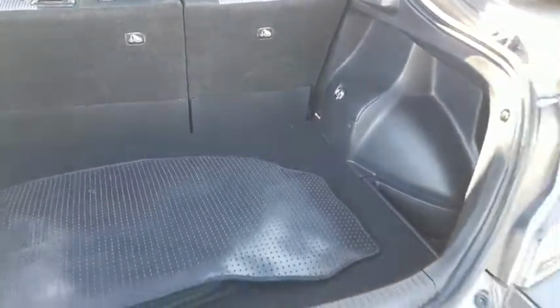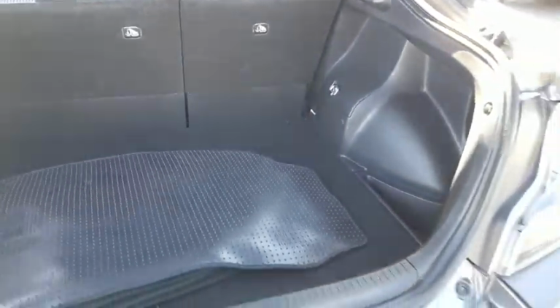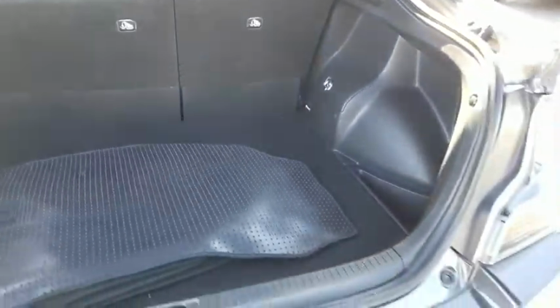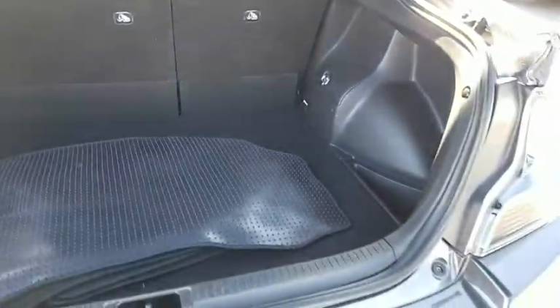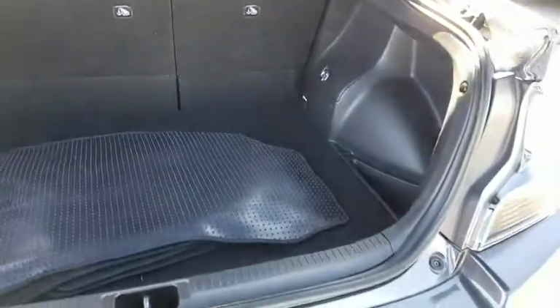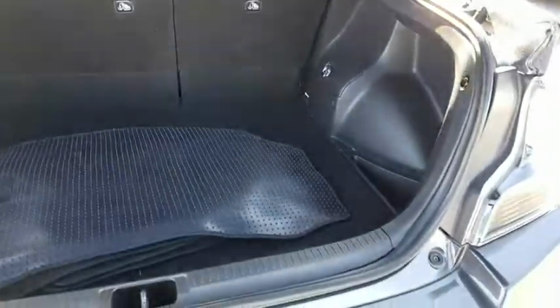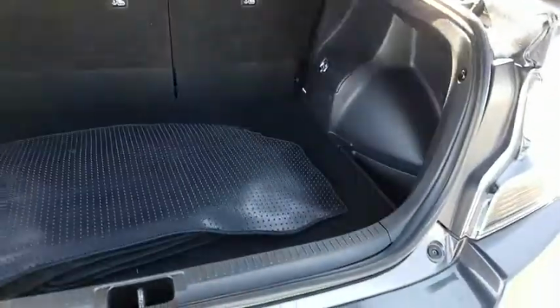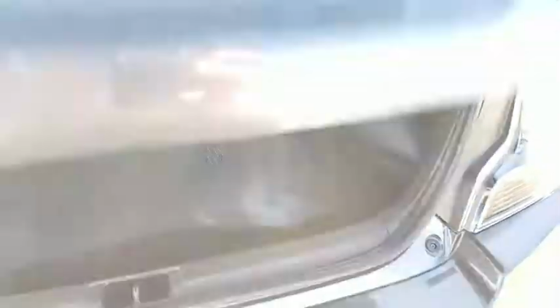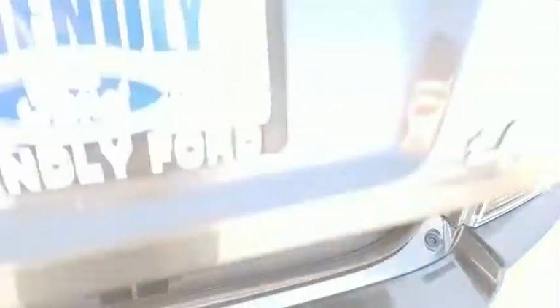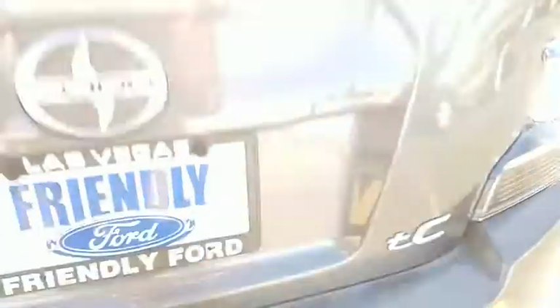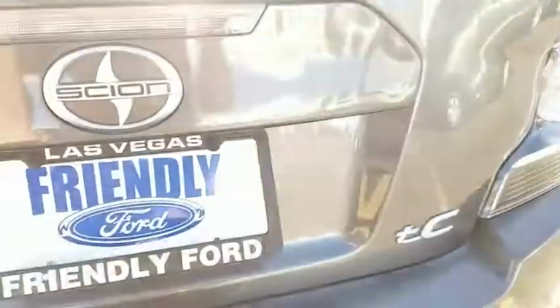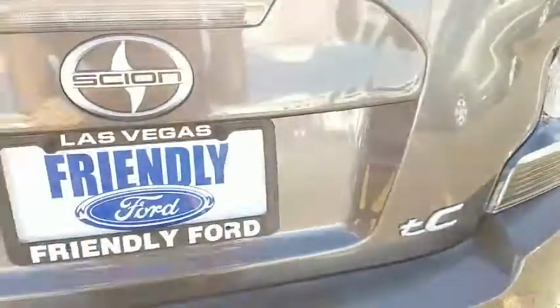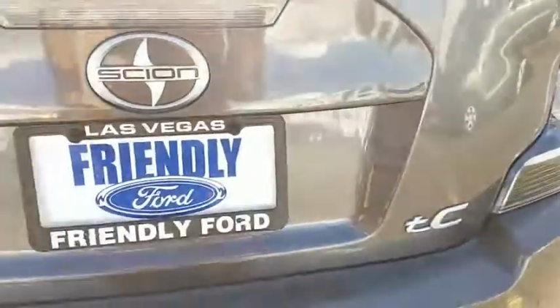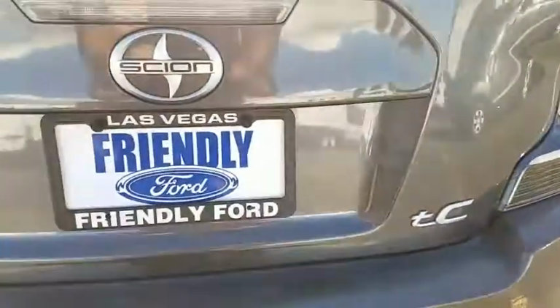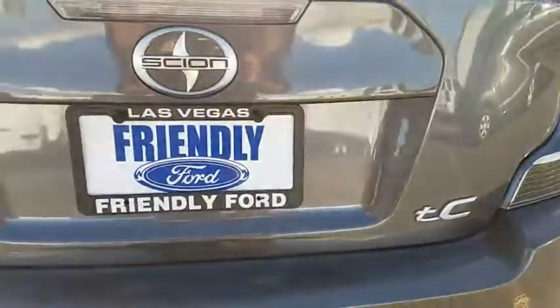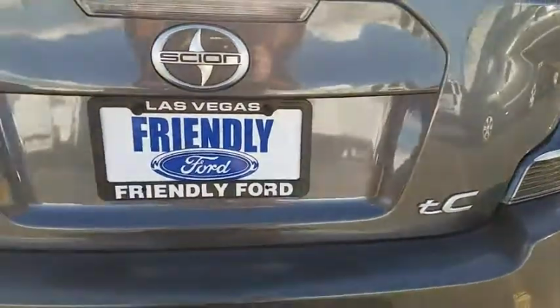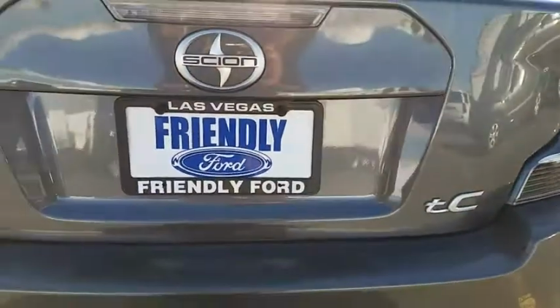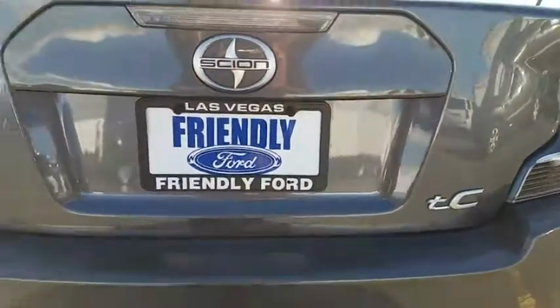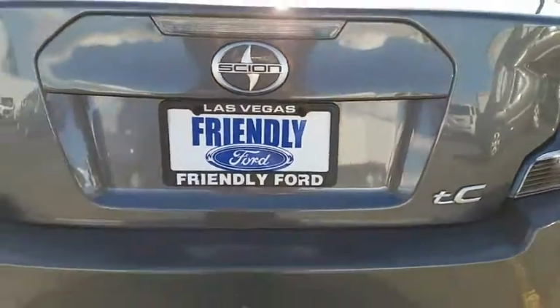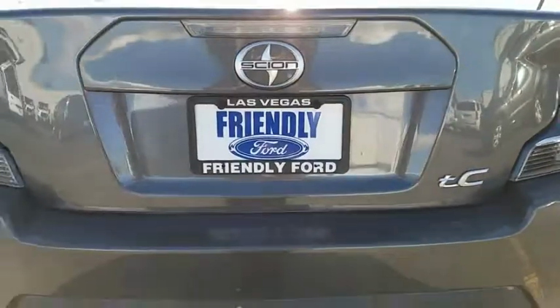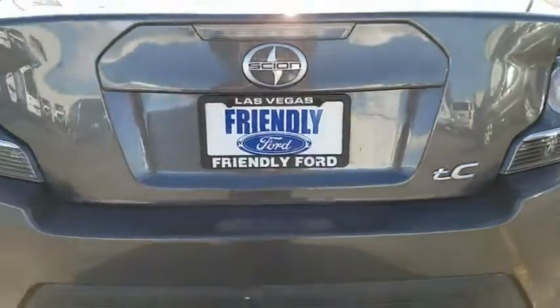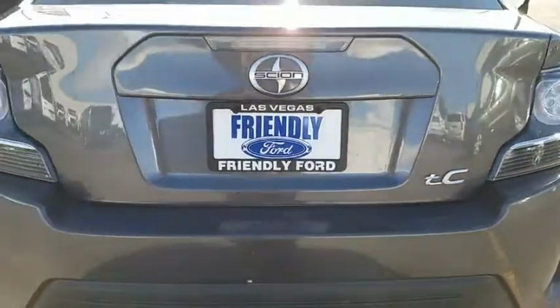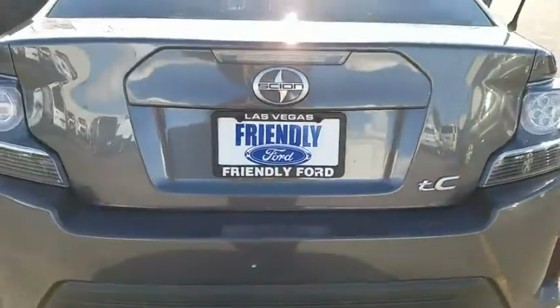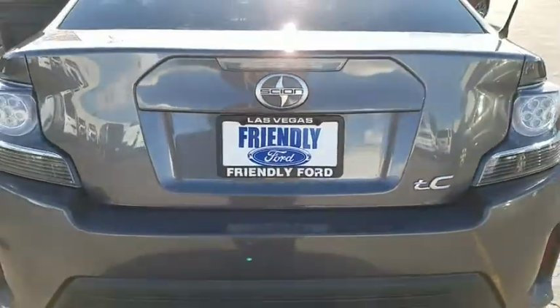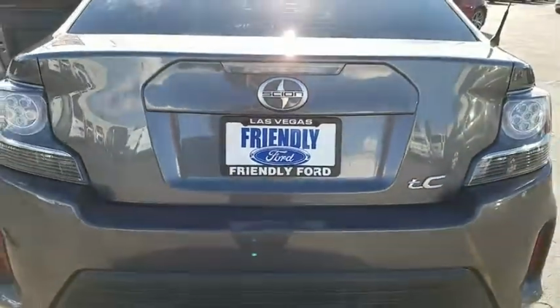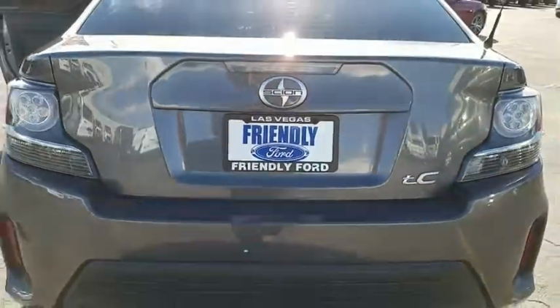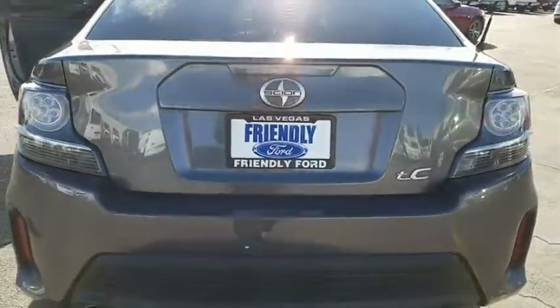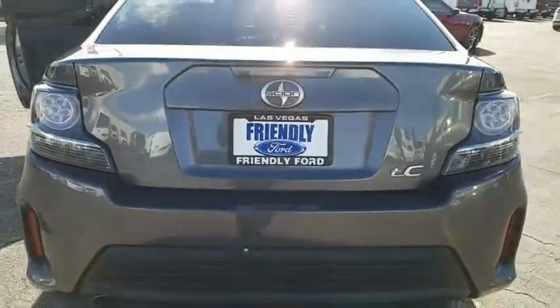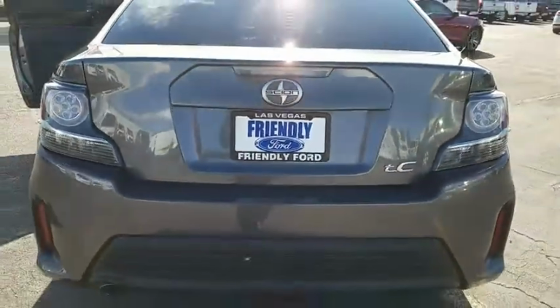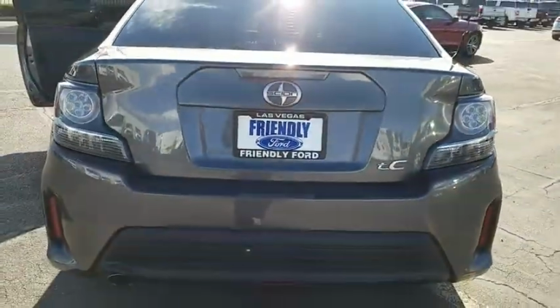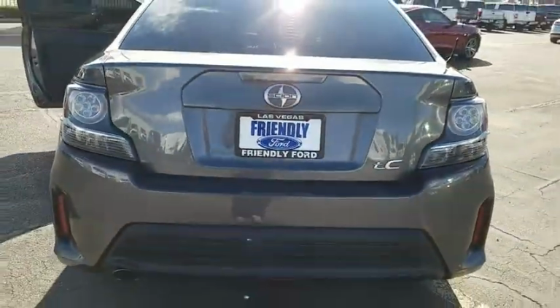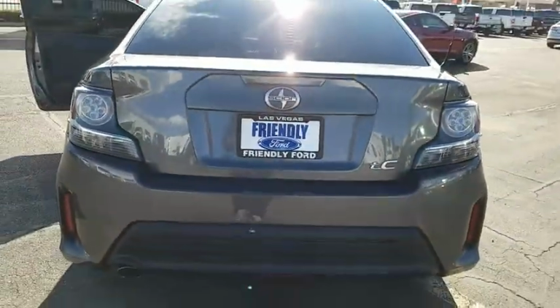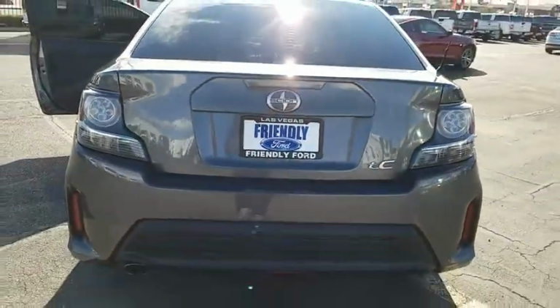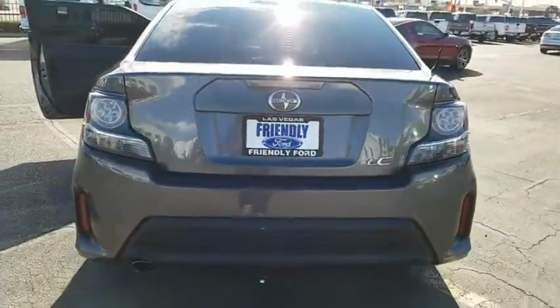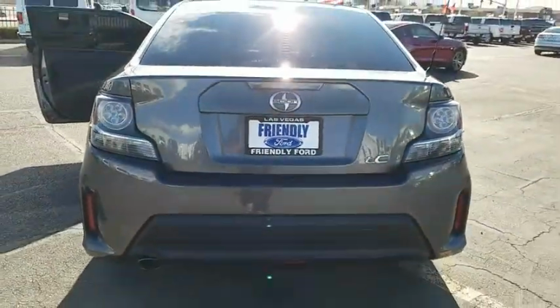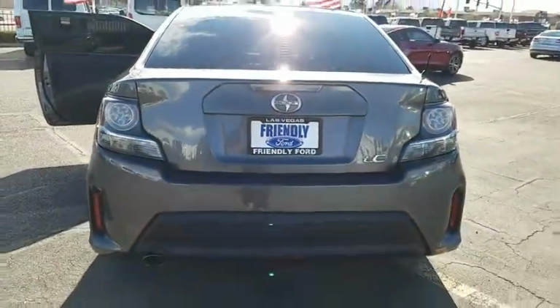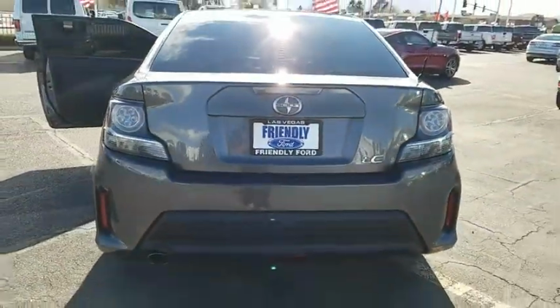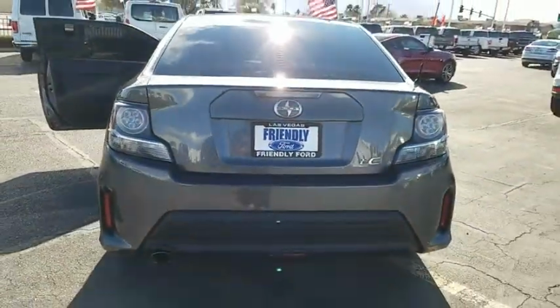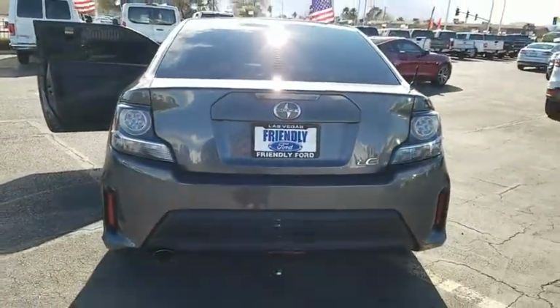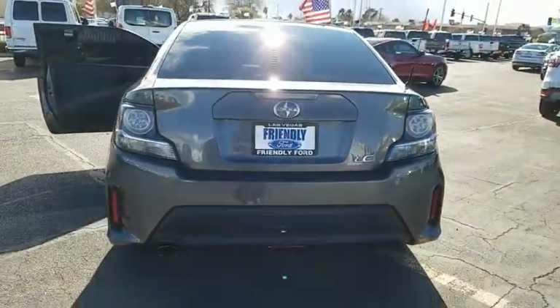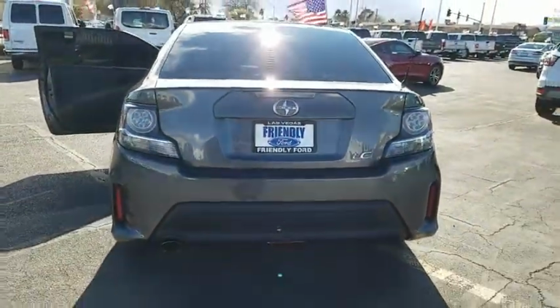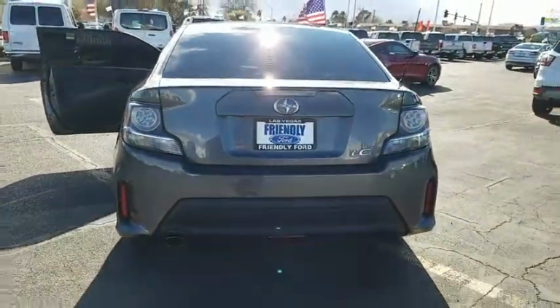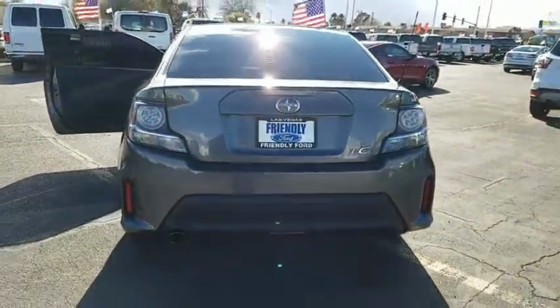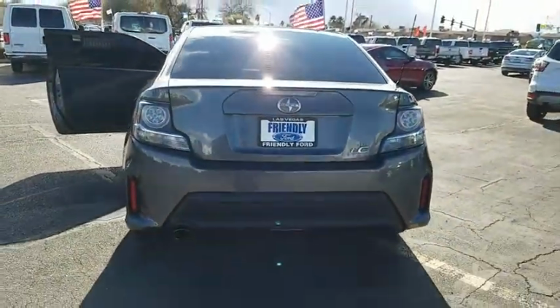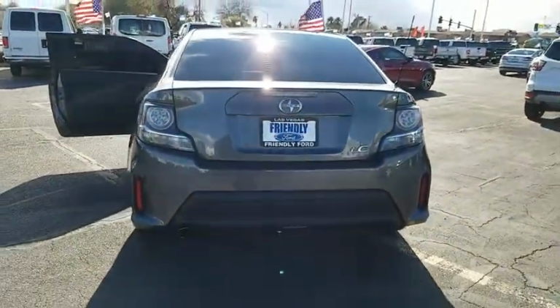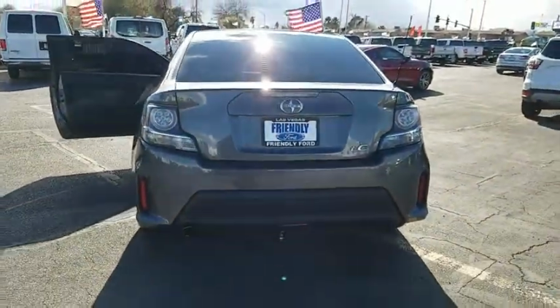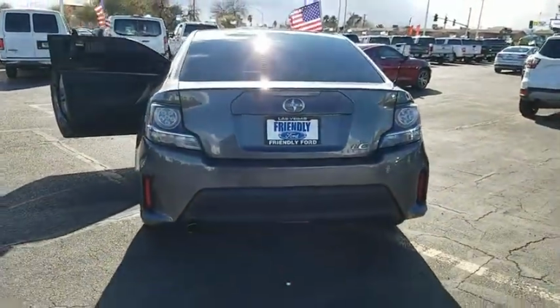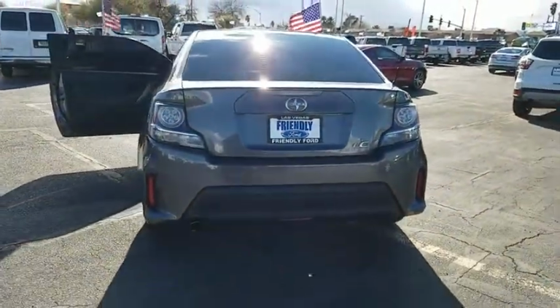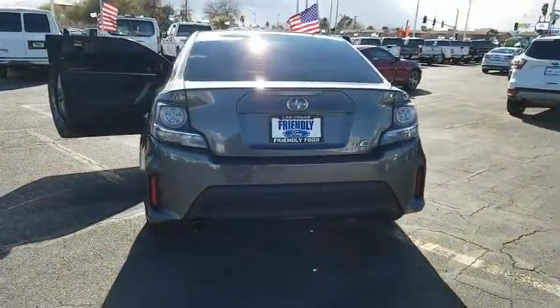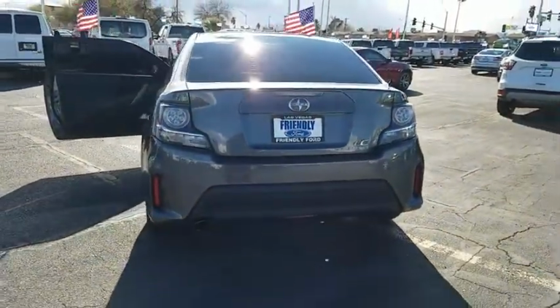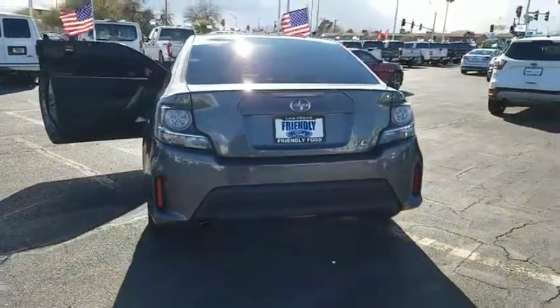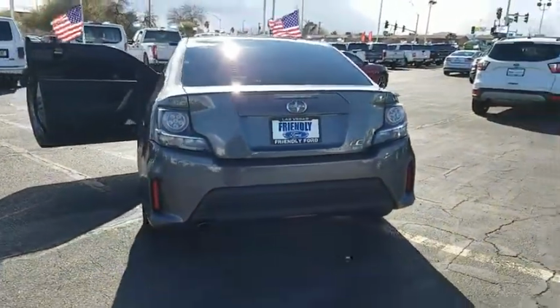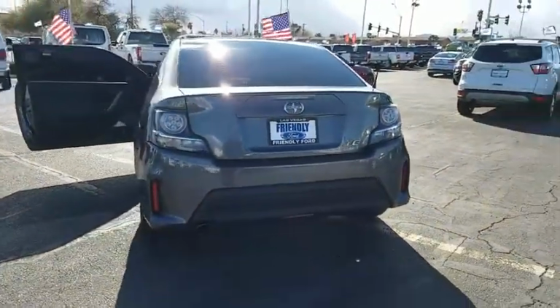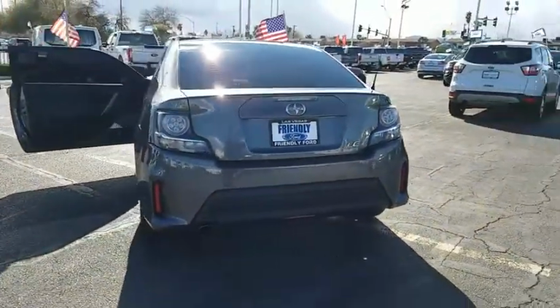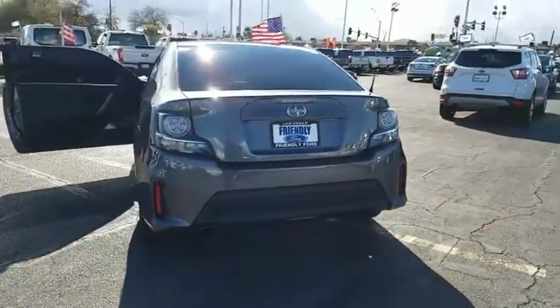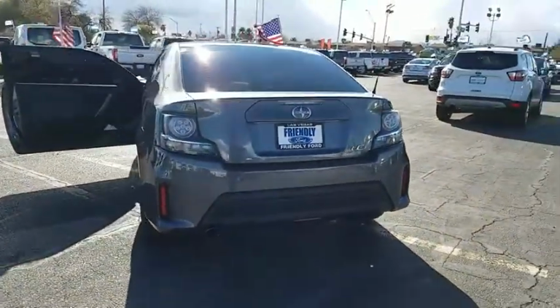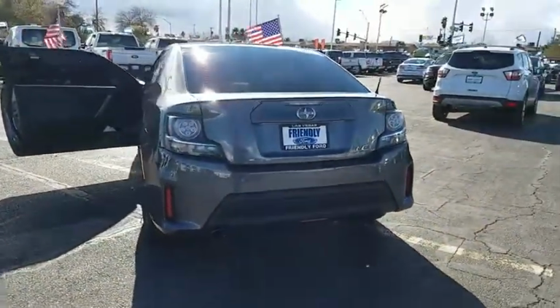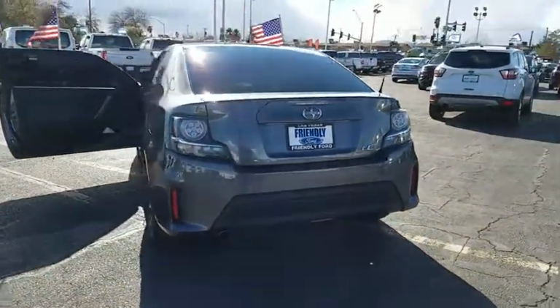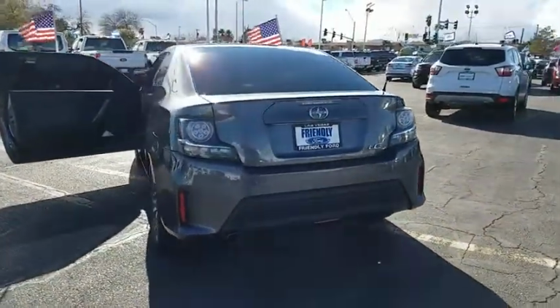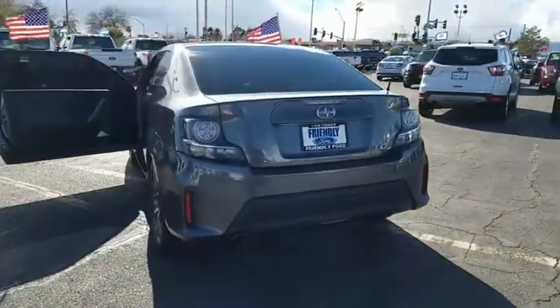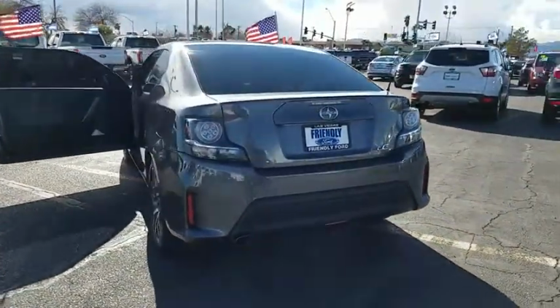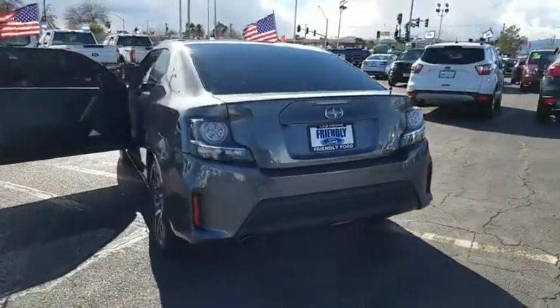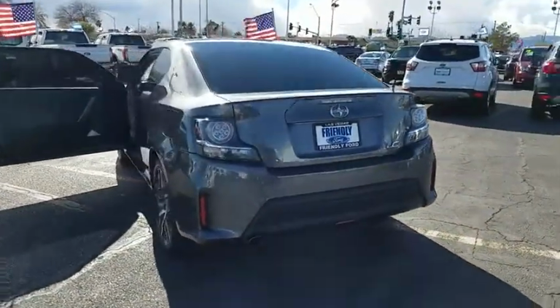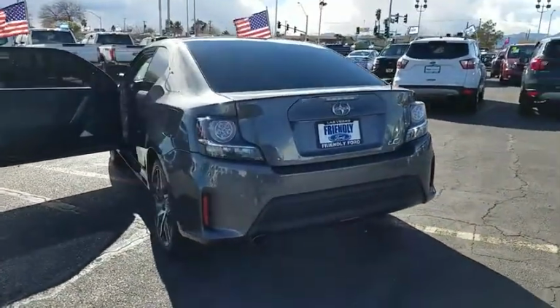Power moonroof, panic alarm, front reading lamps, driver vanity mirror, tilt steering wheel, front bucket seats.